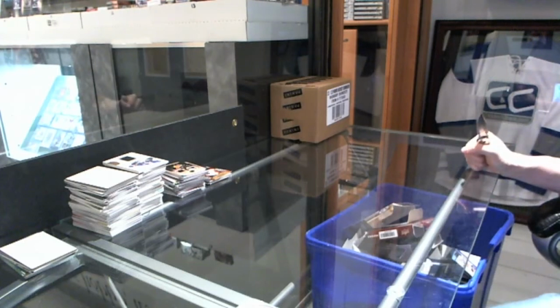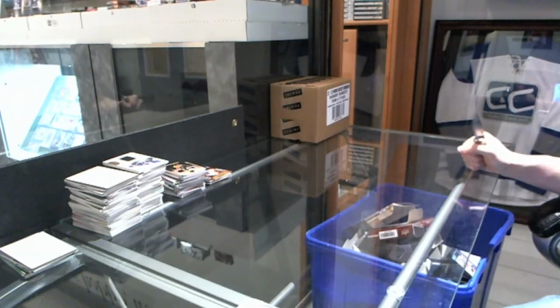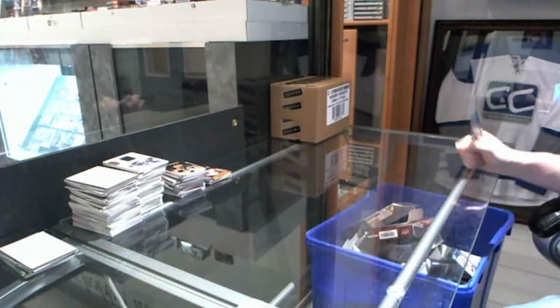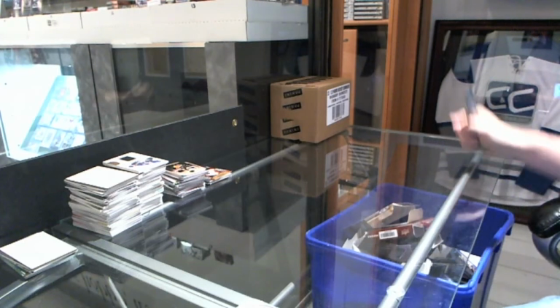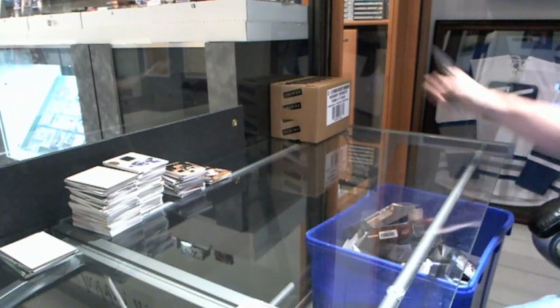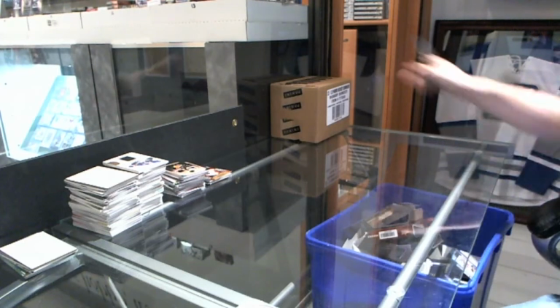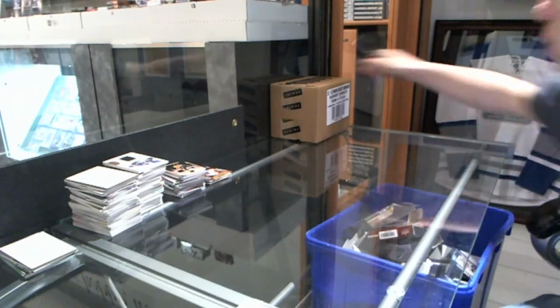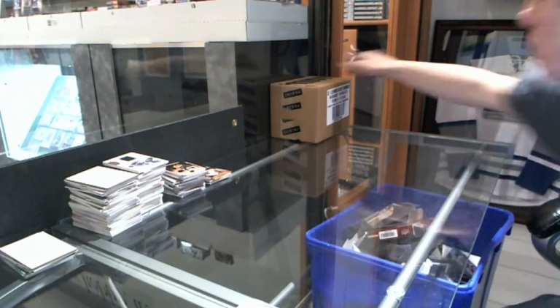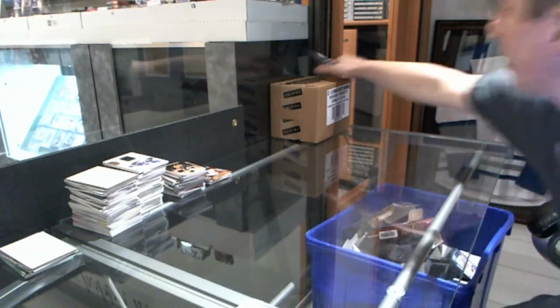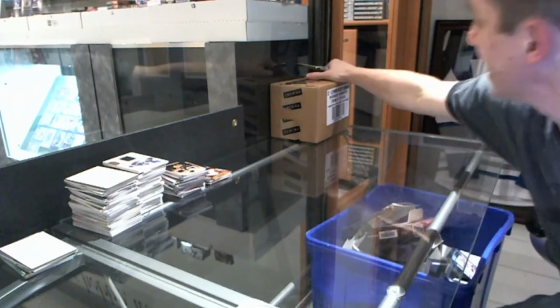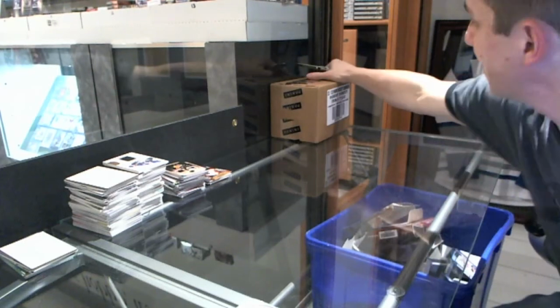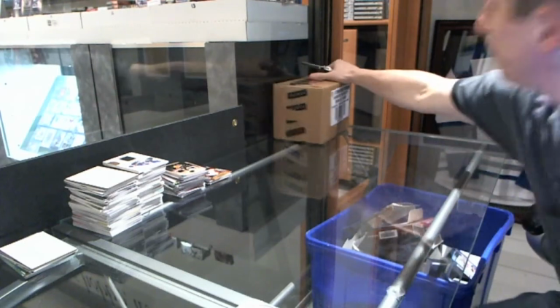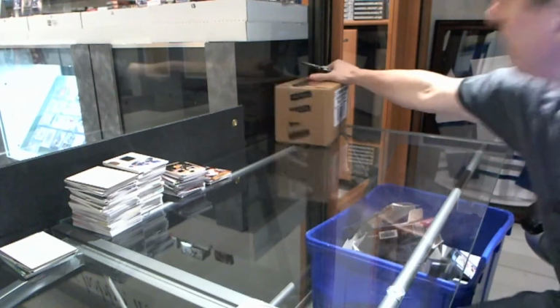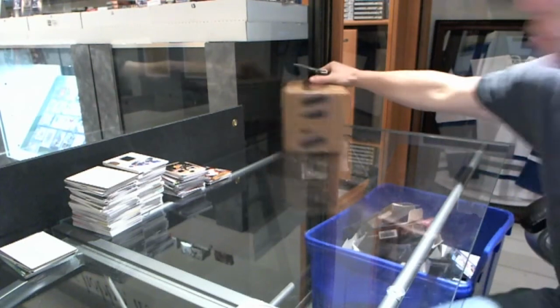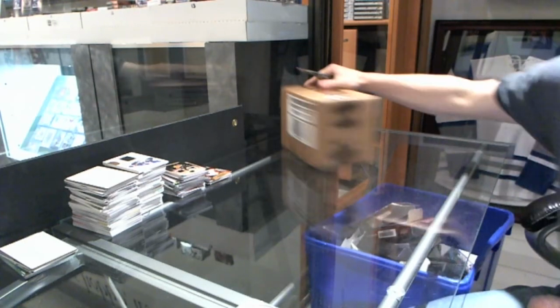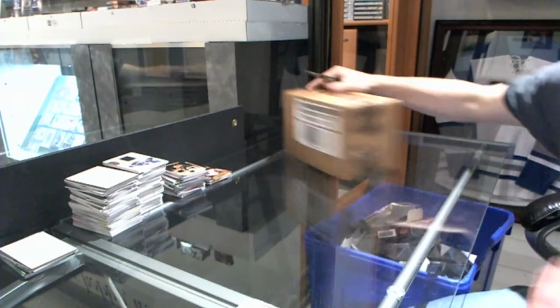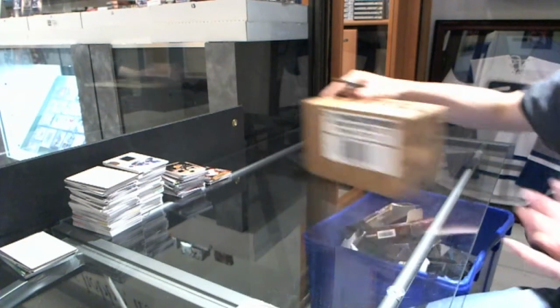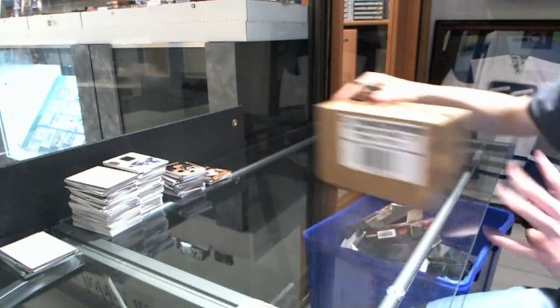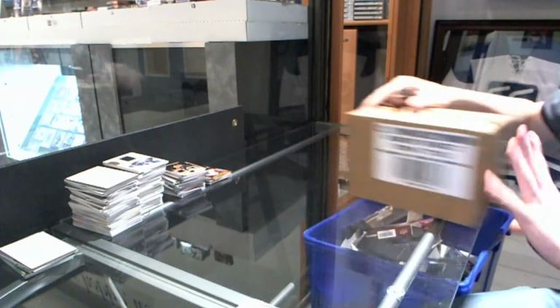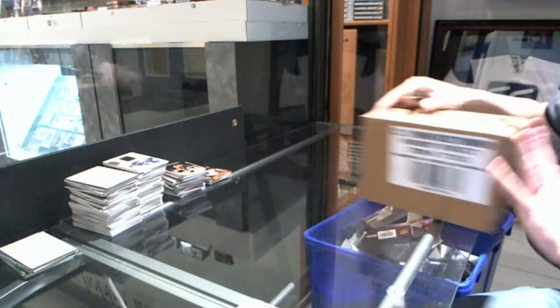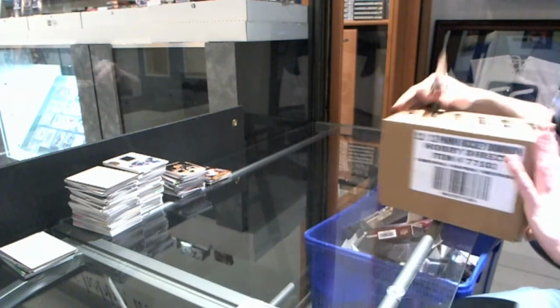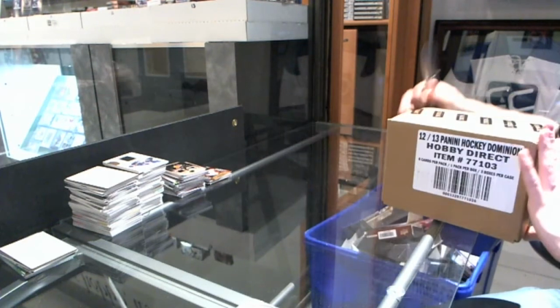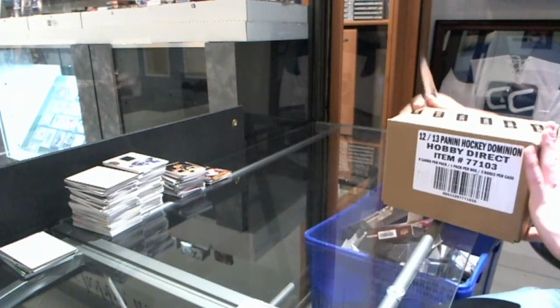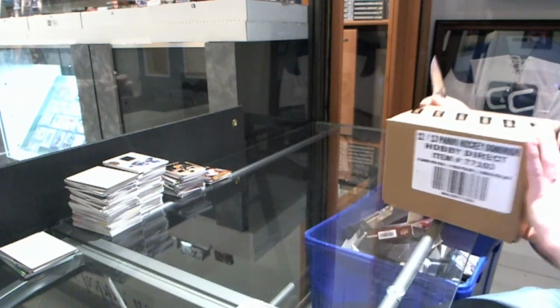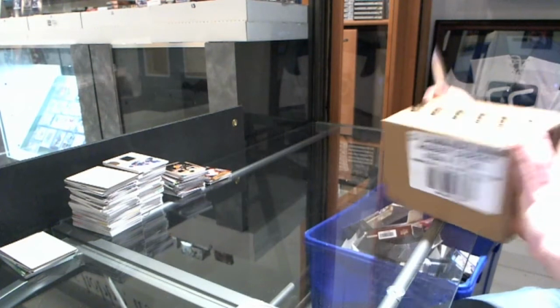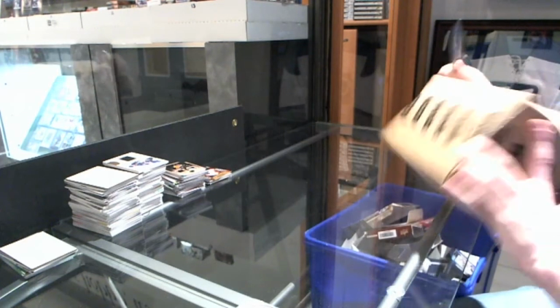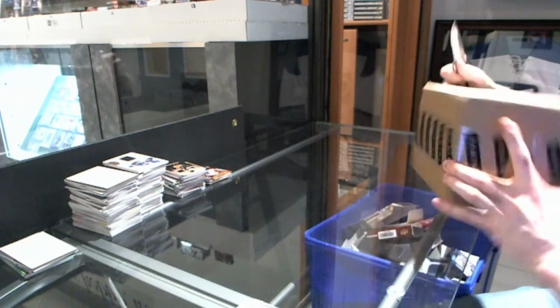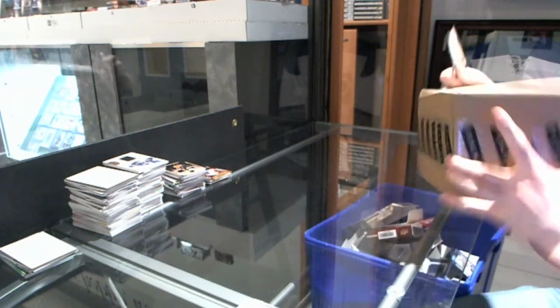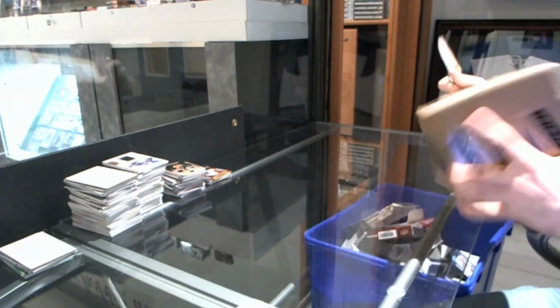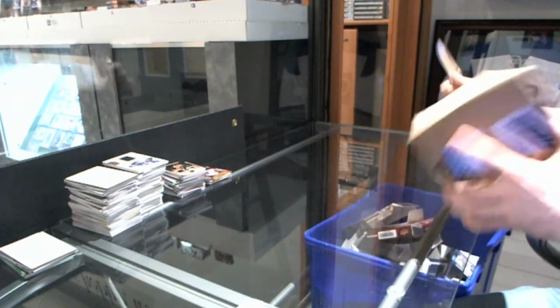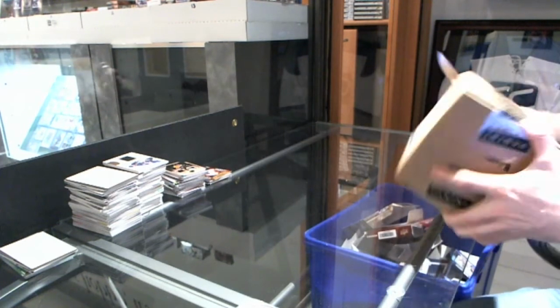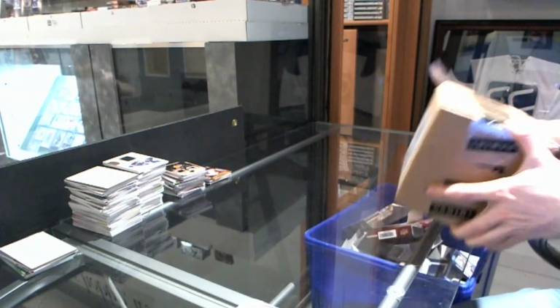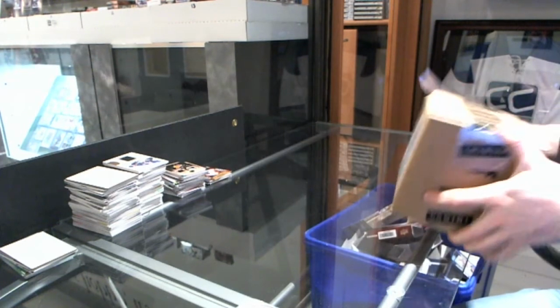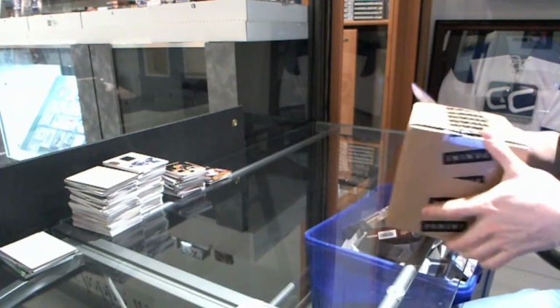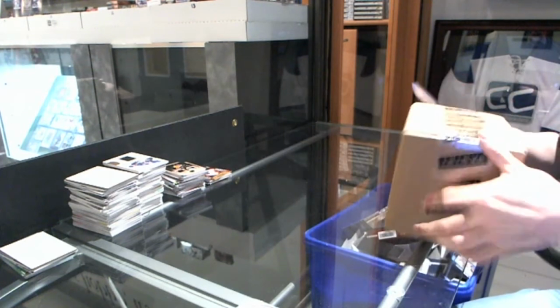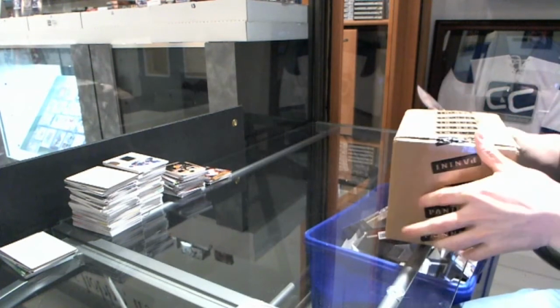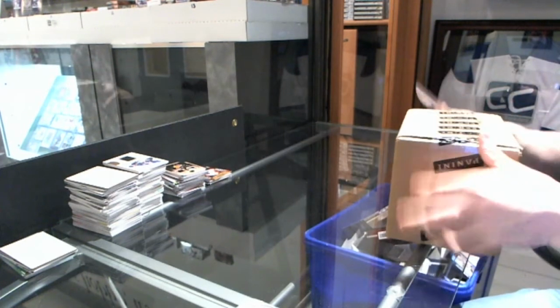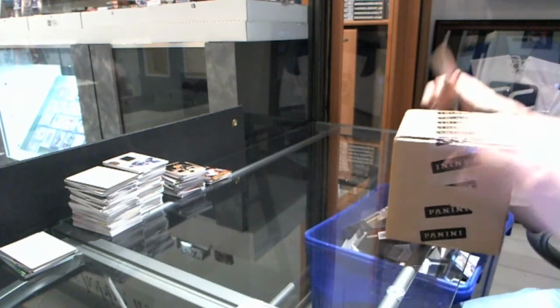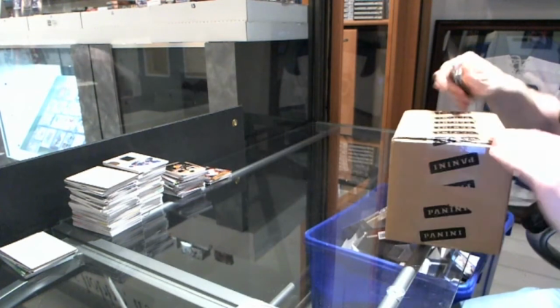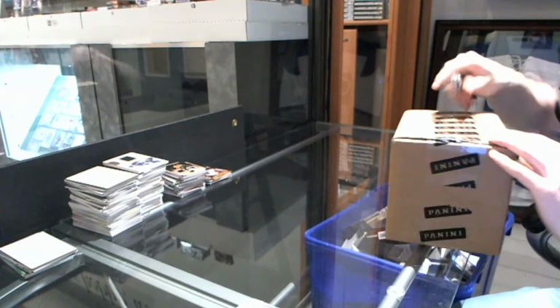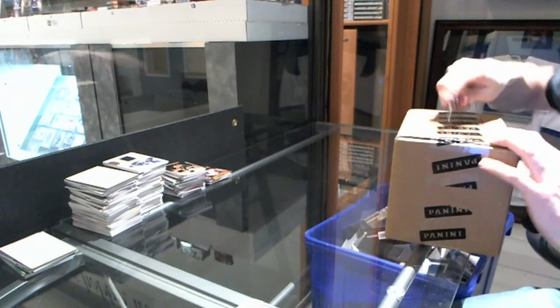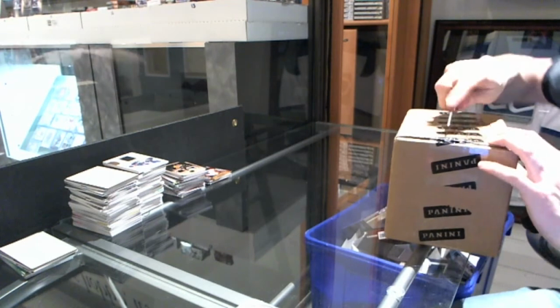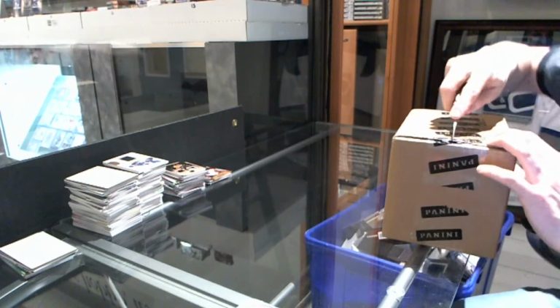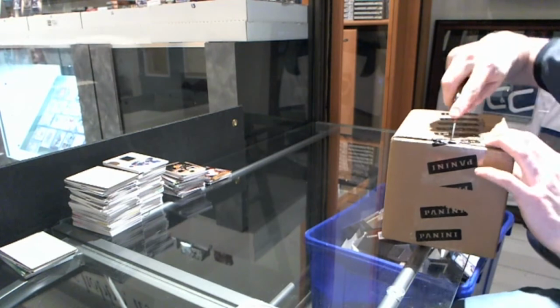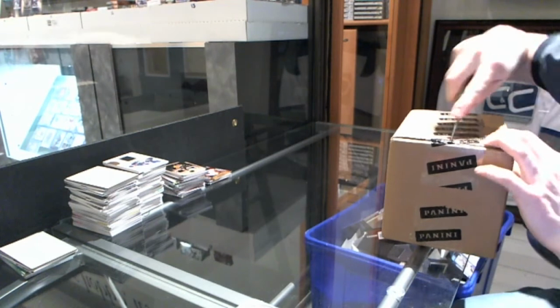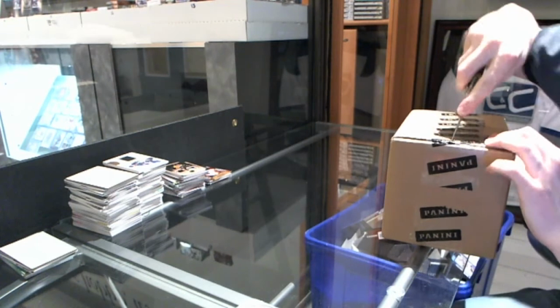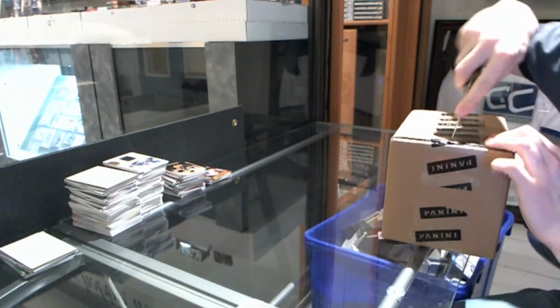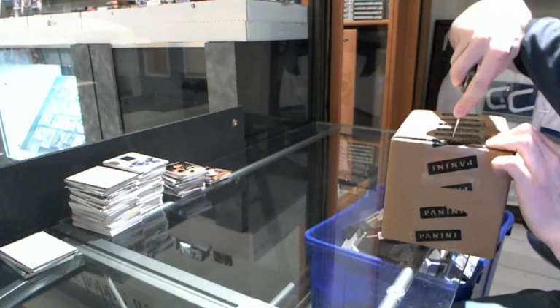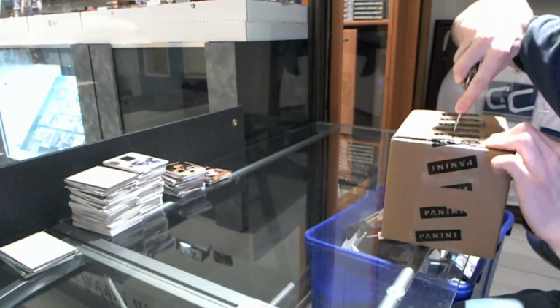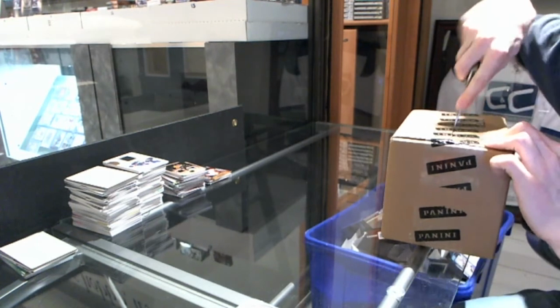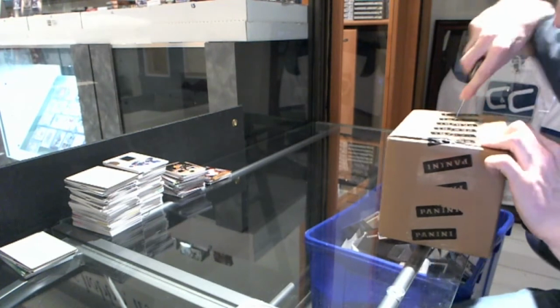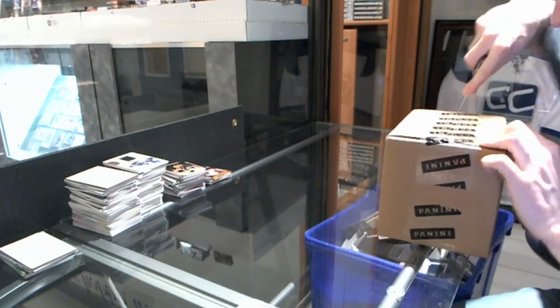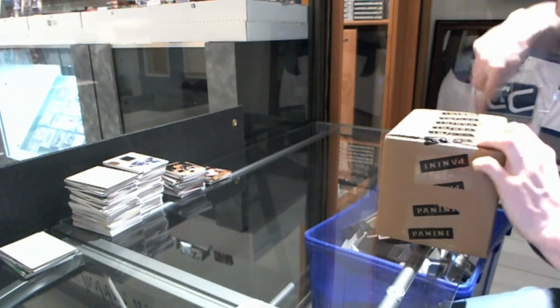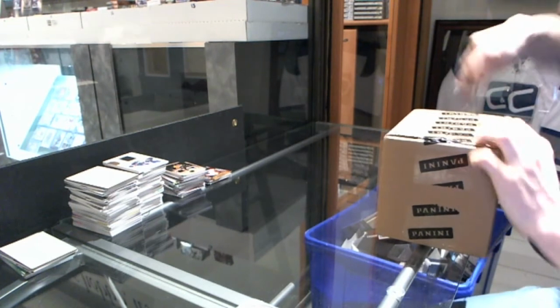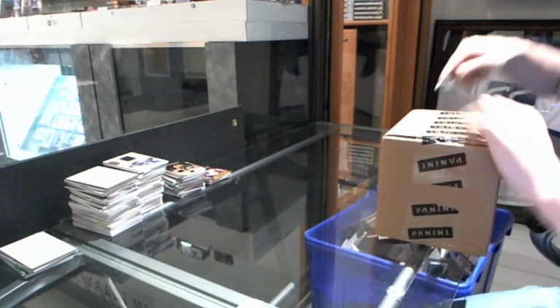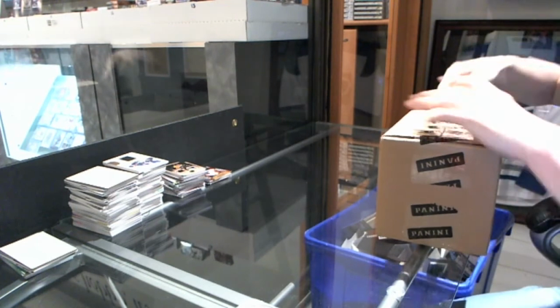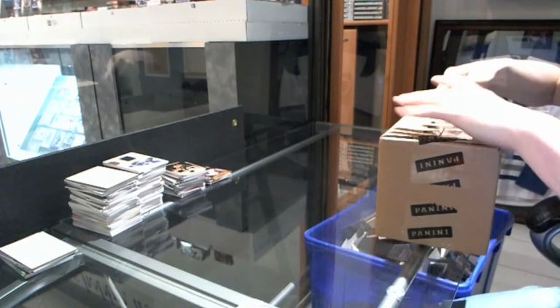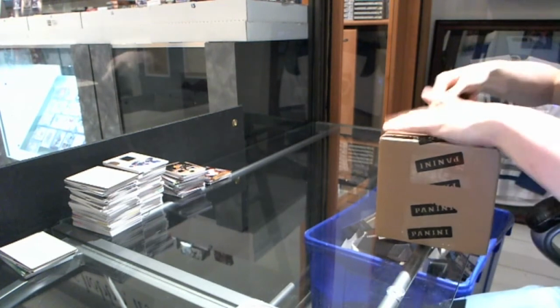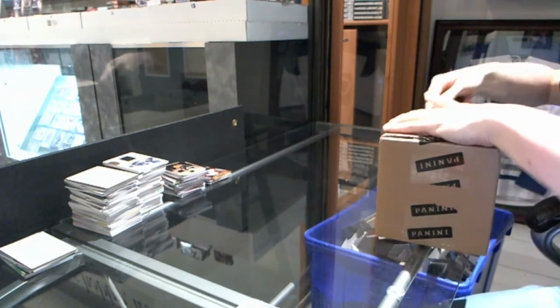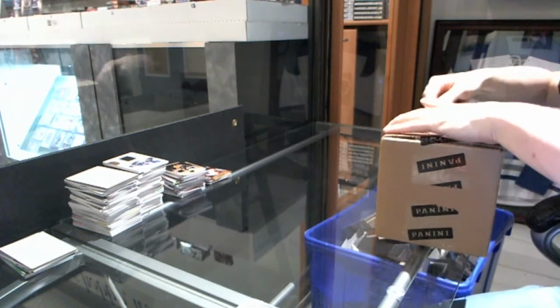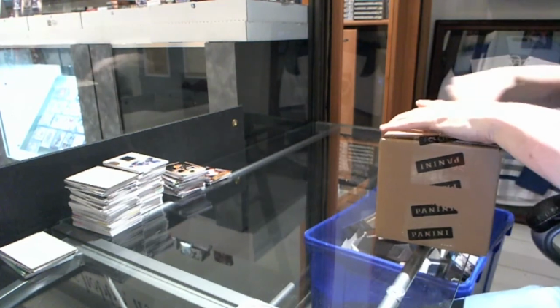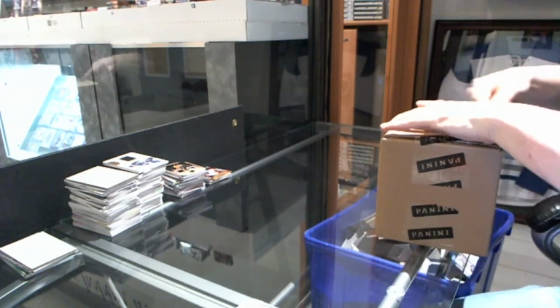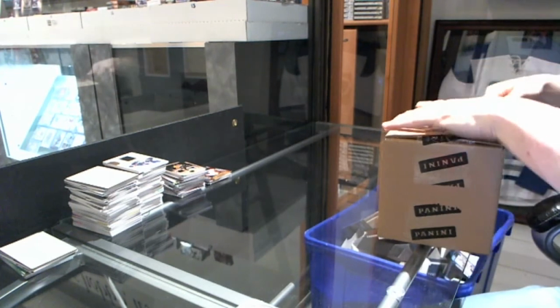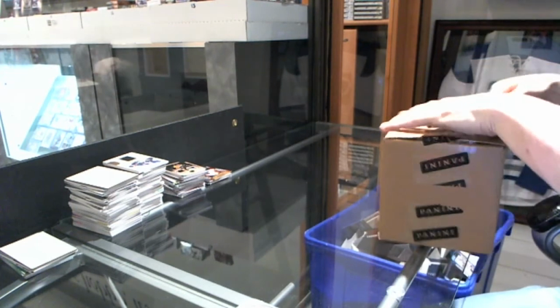Here we go, finishing off C&C Group Break 26-17 with a 3-tin case of 11-12 Panini.